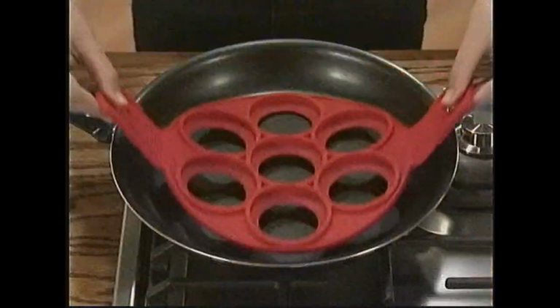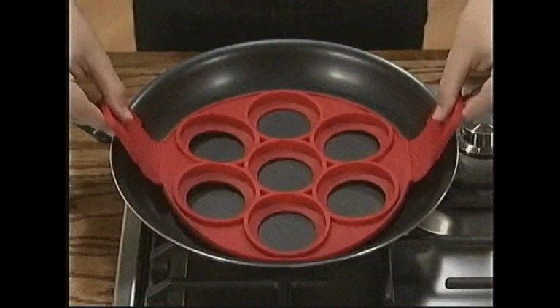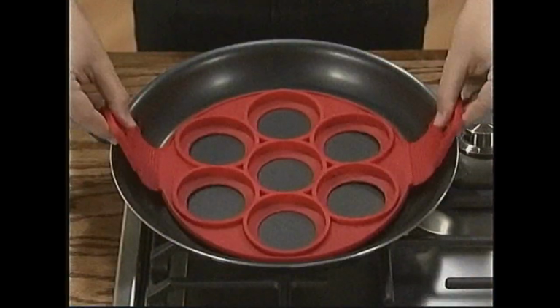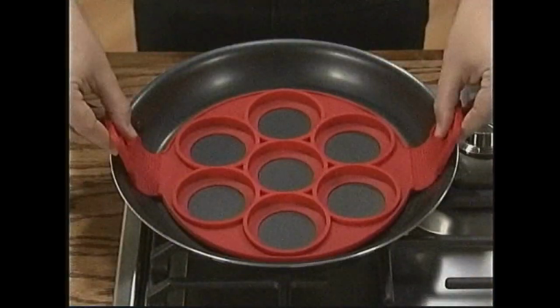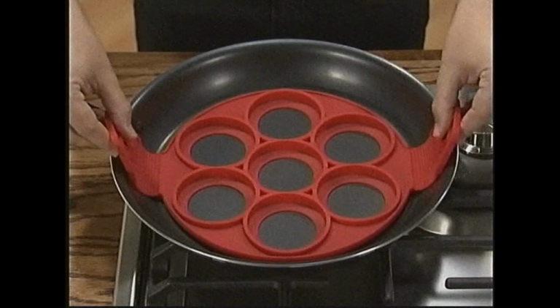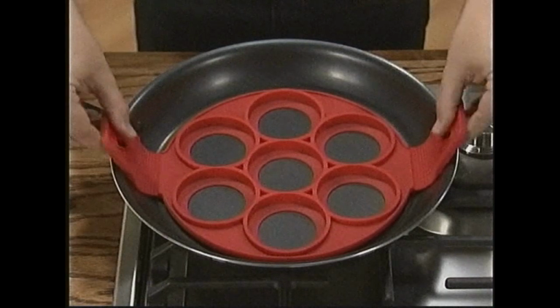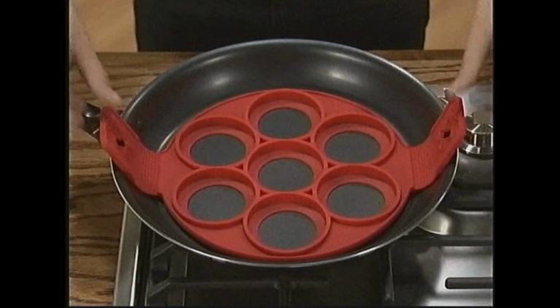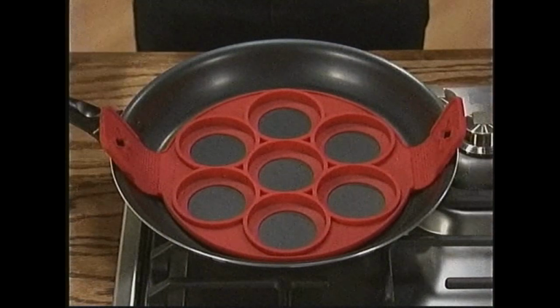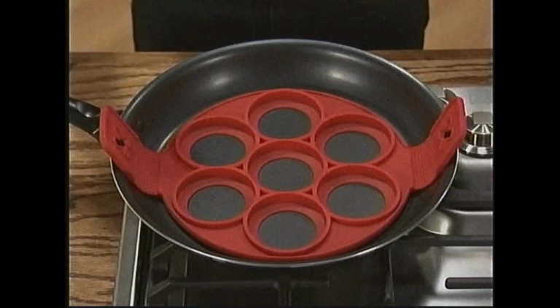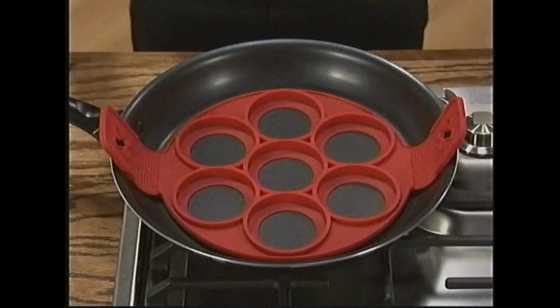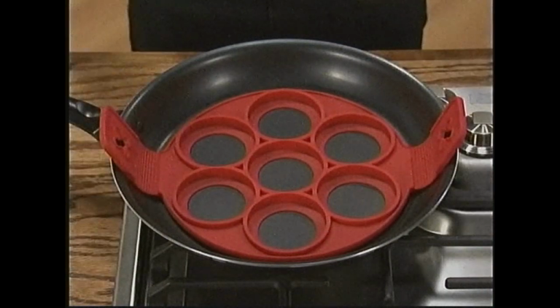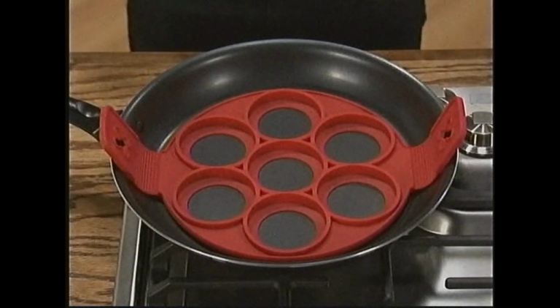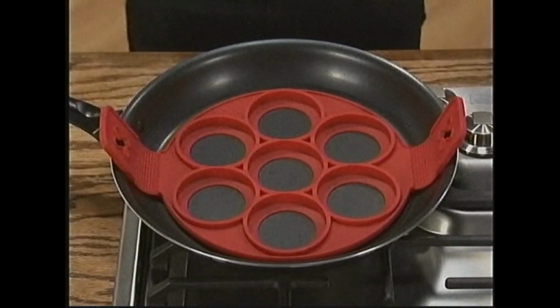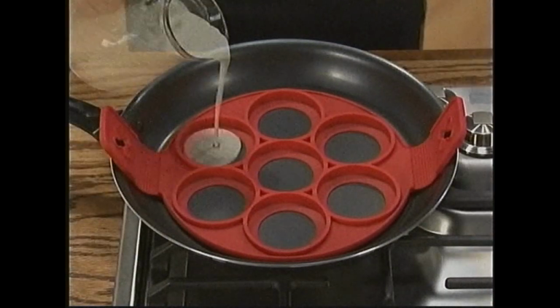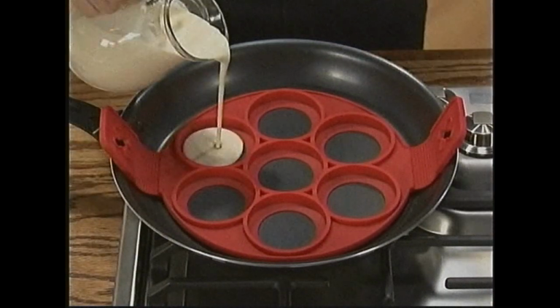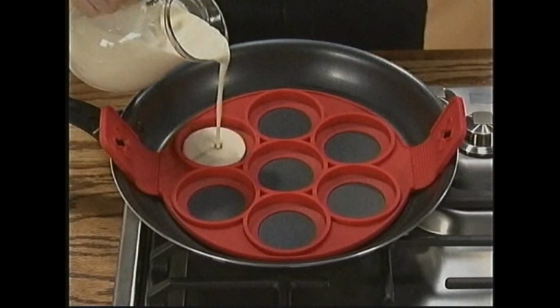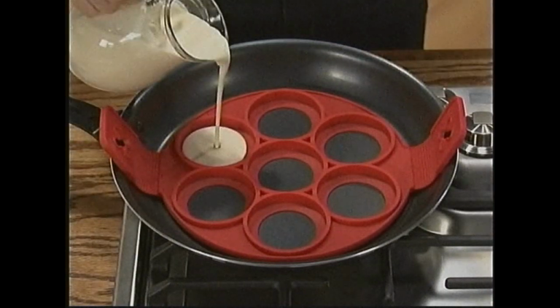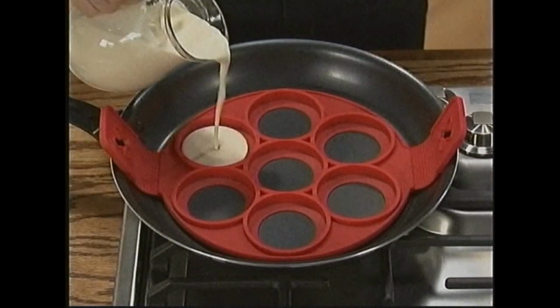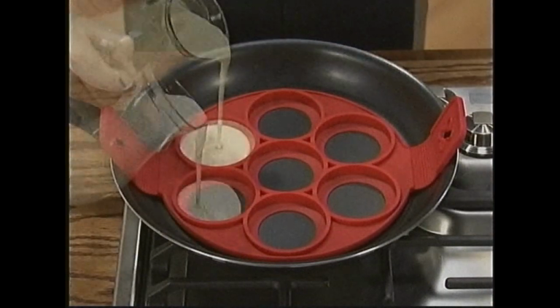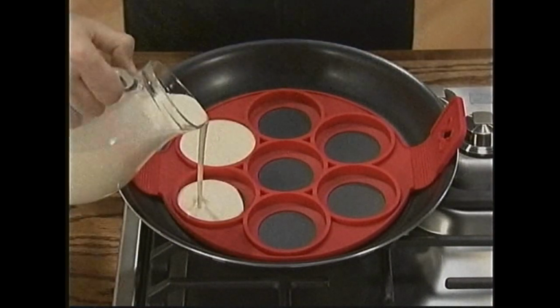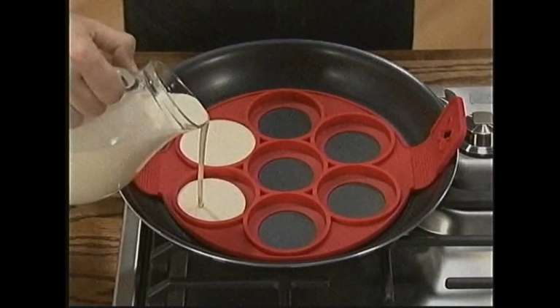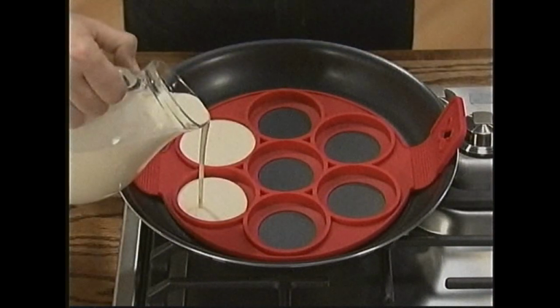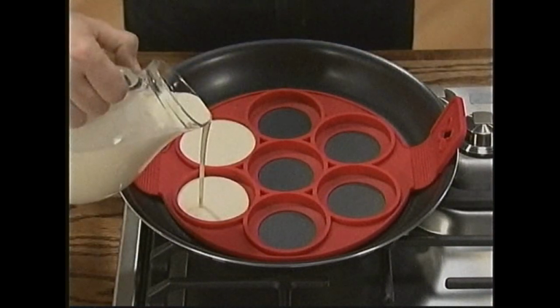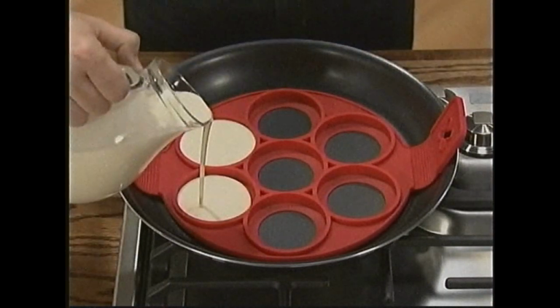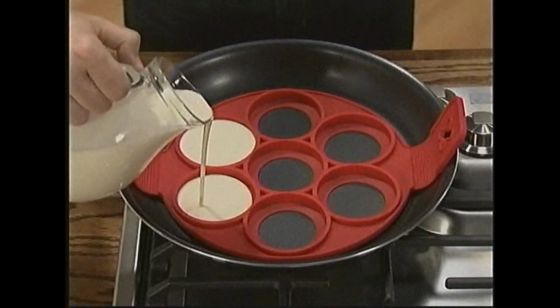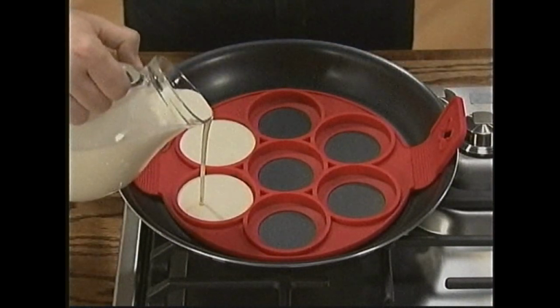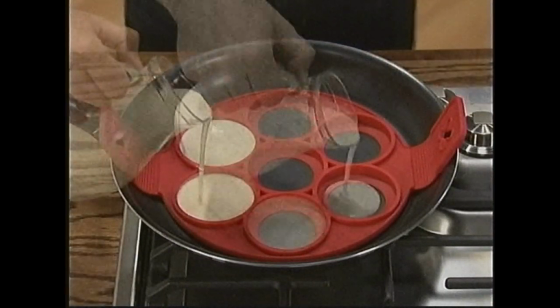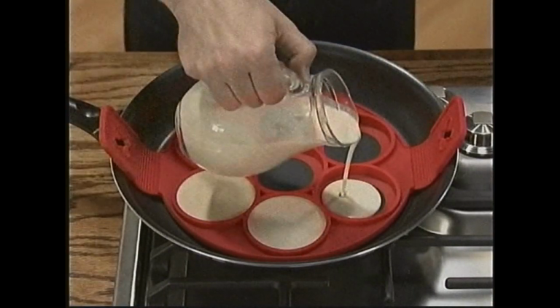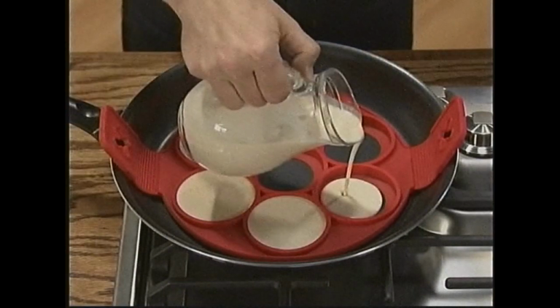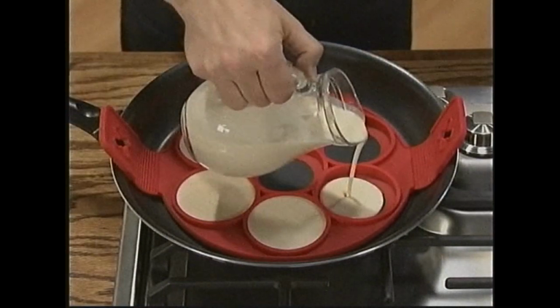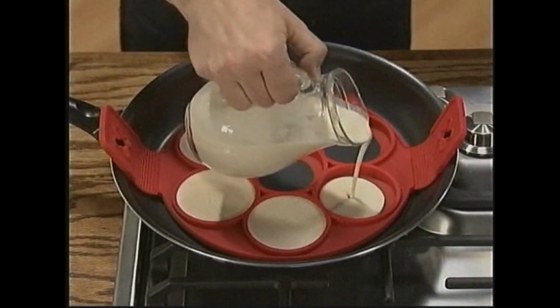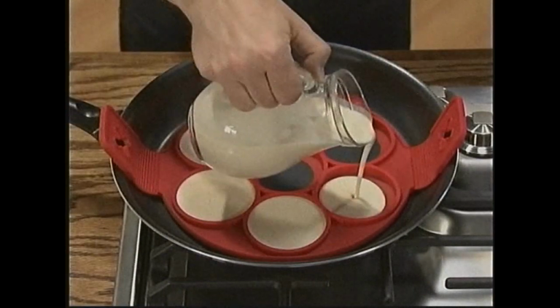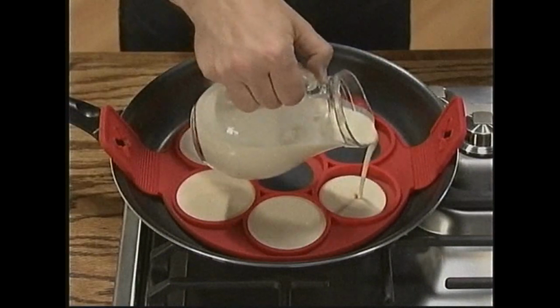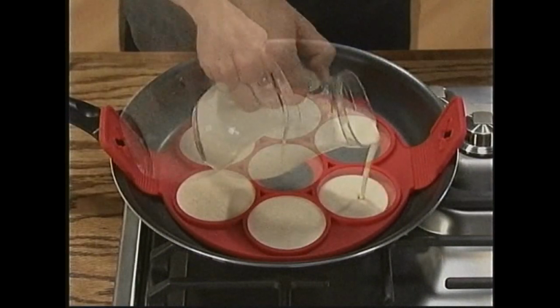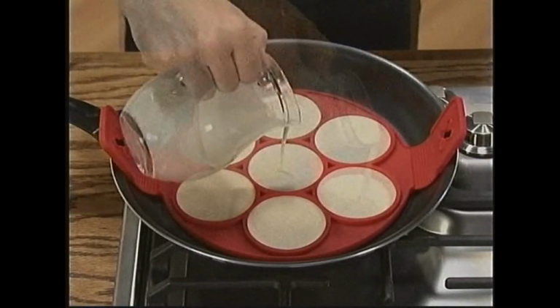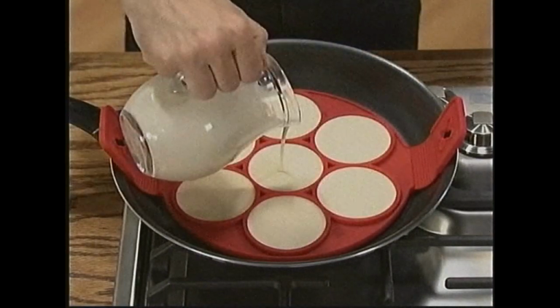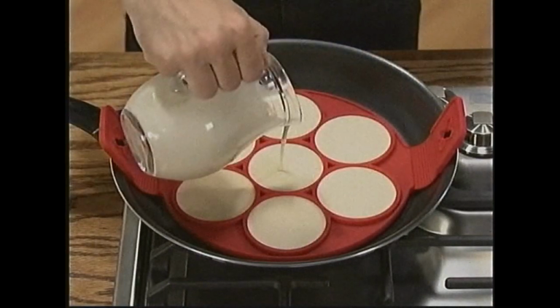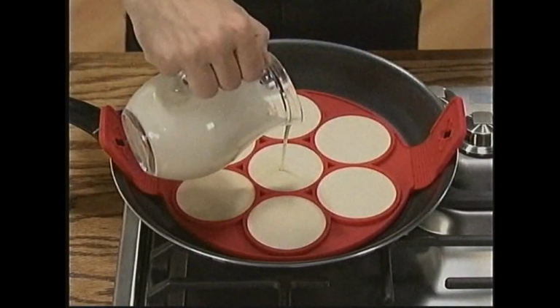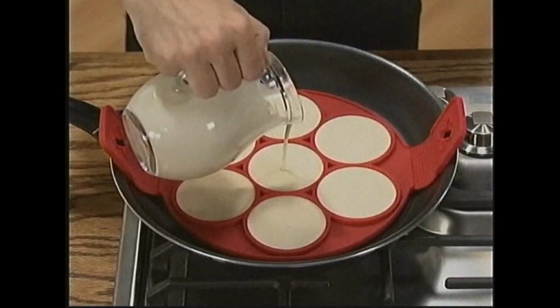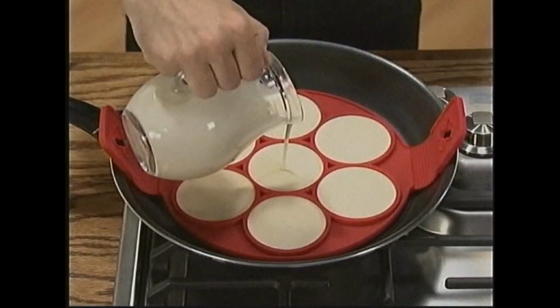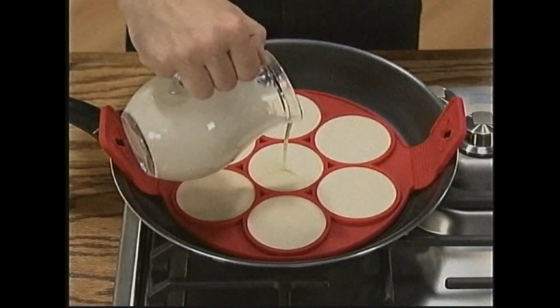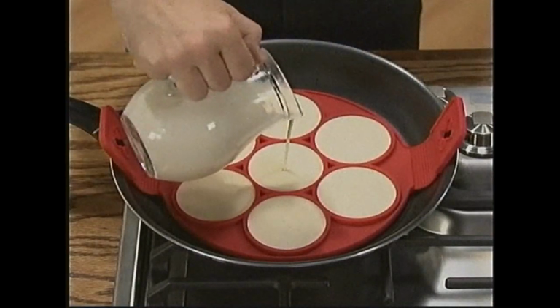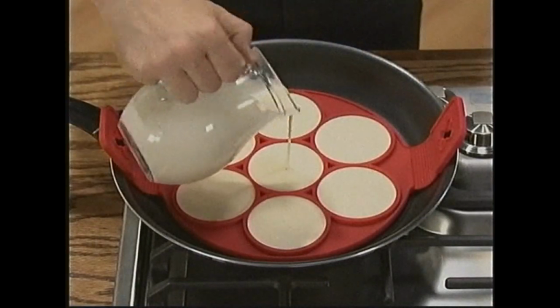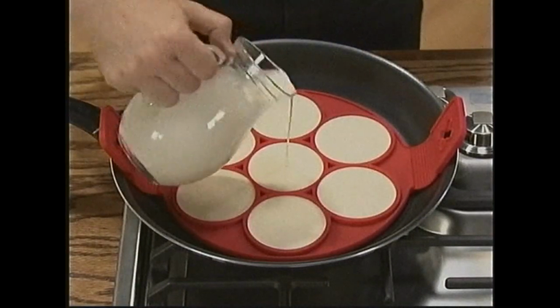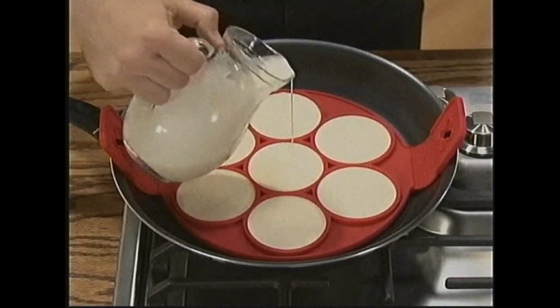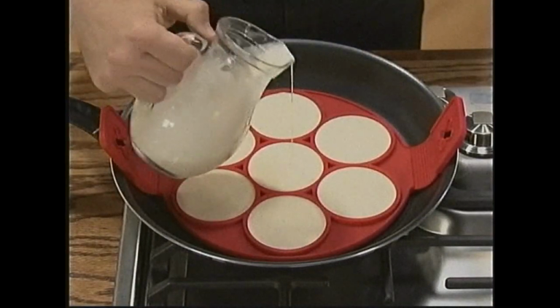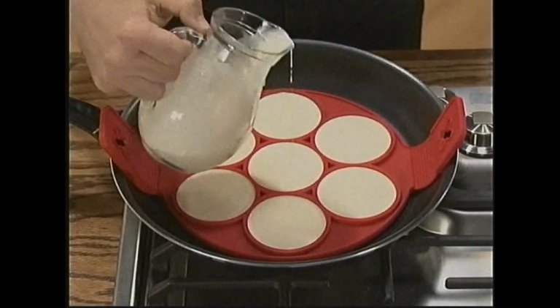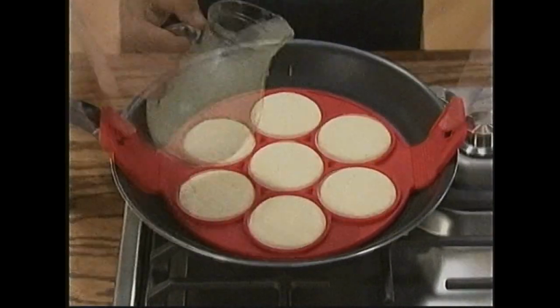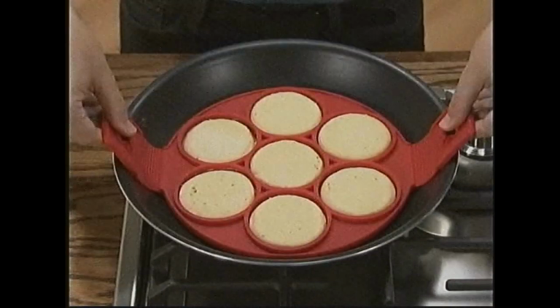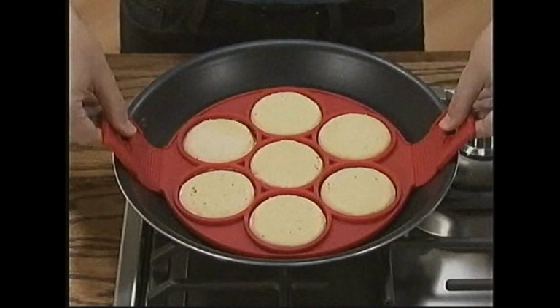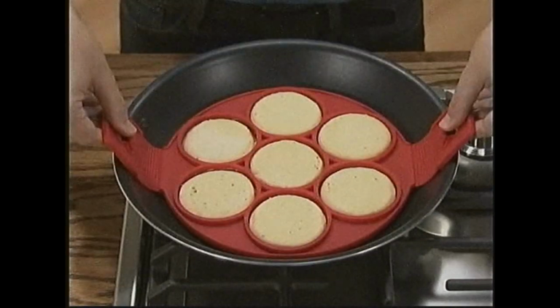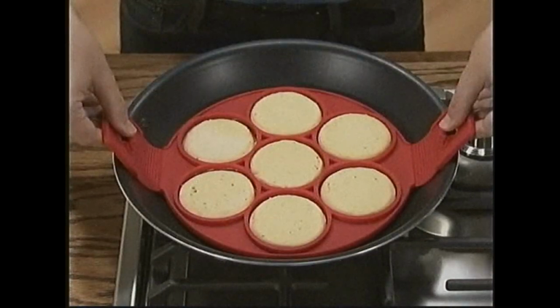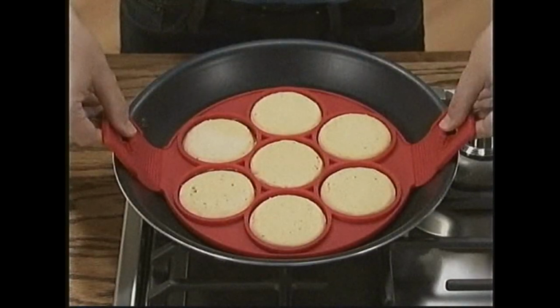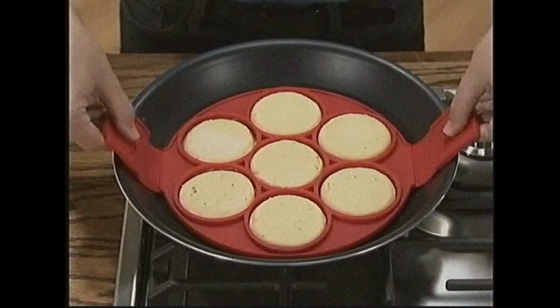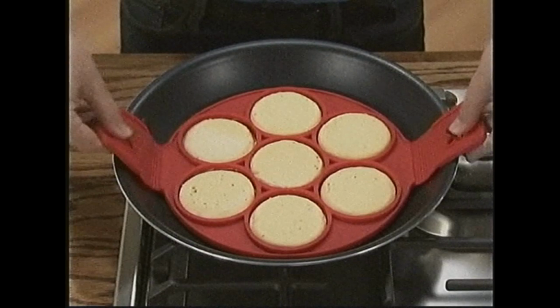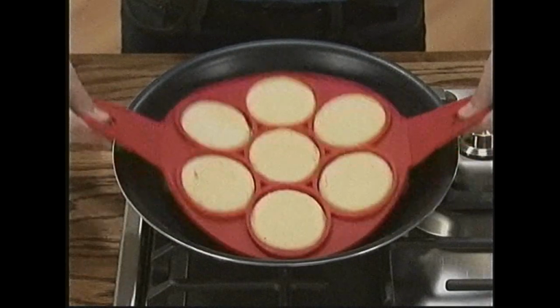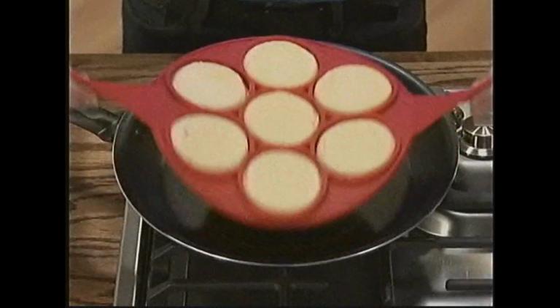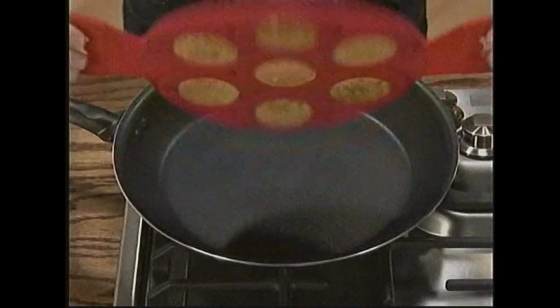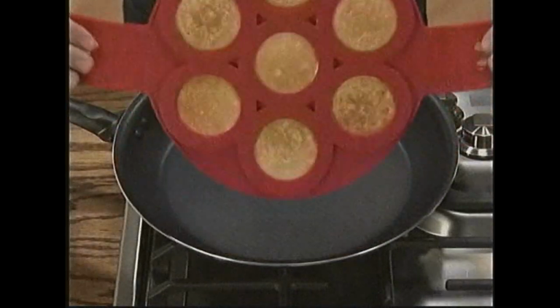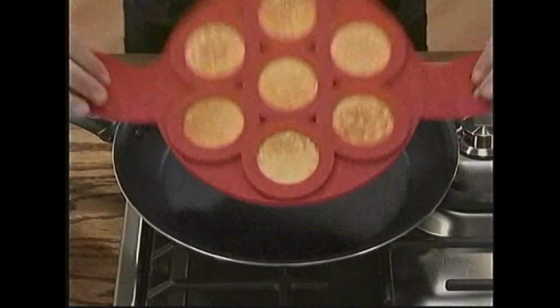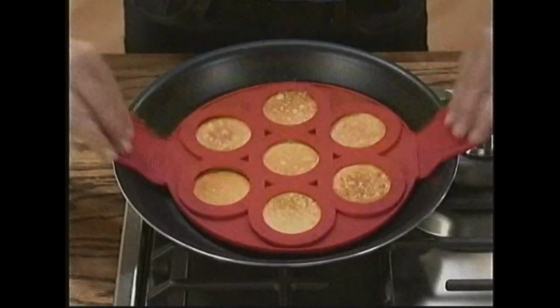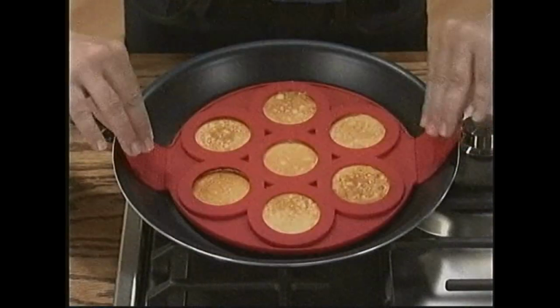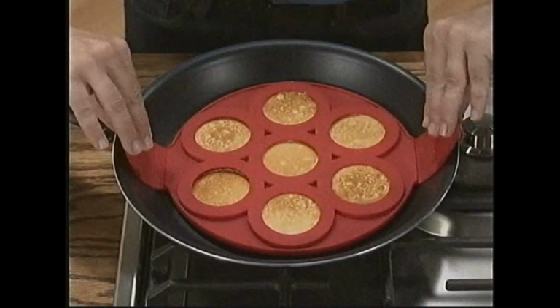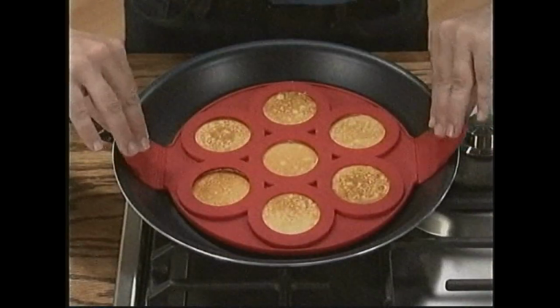Just place Flippin' Fantastic in a preheated pan, lay the batter down, and let them brown. Now, just lift and flip.